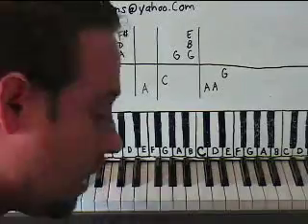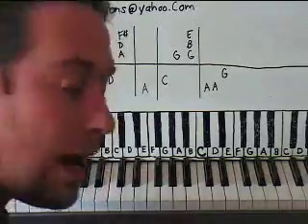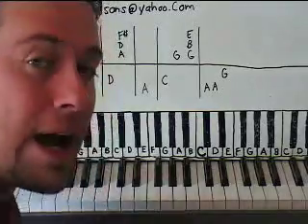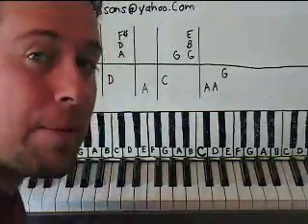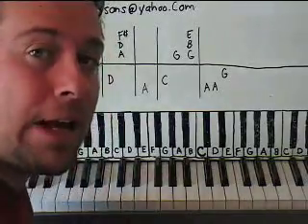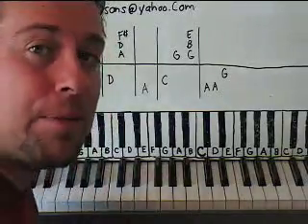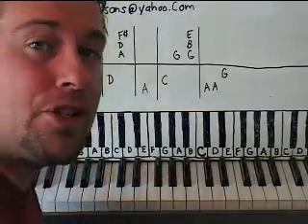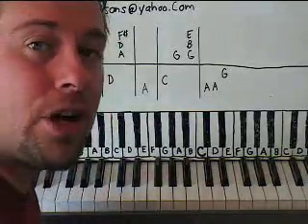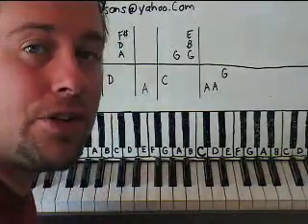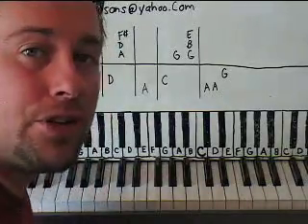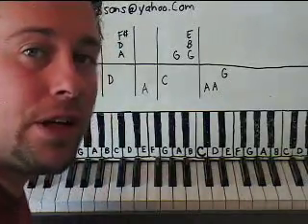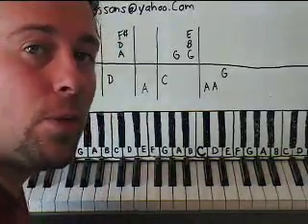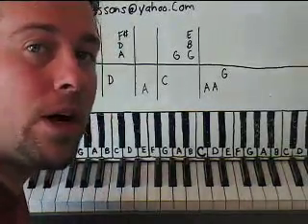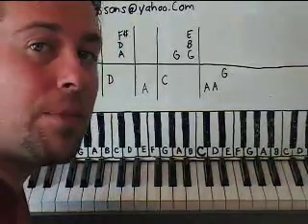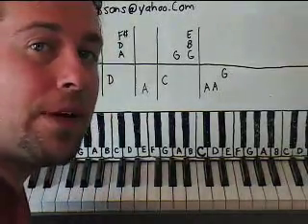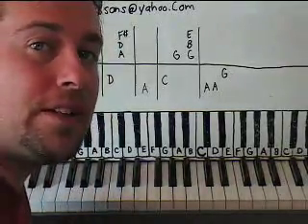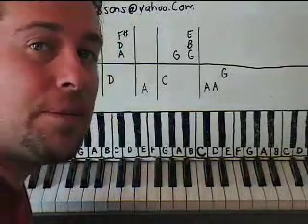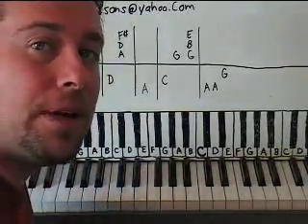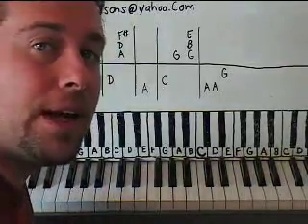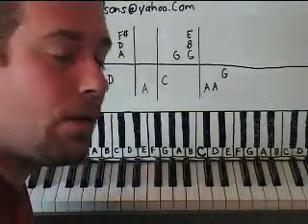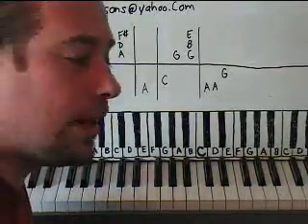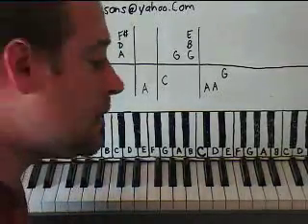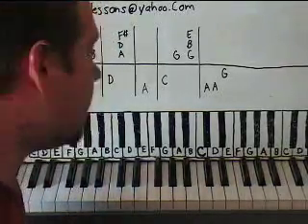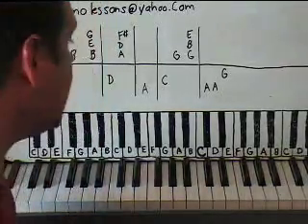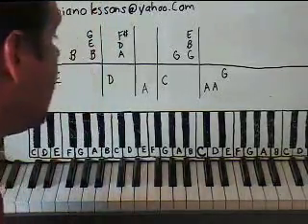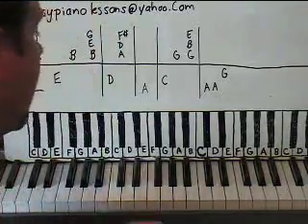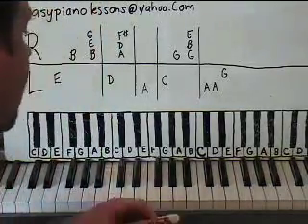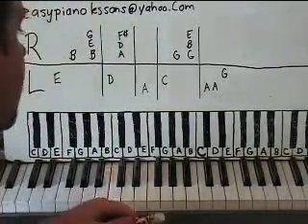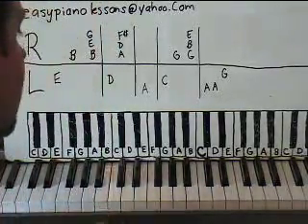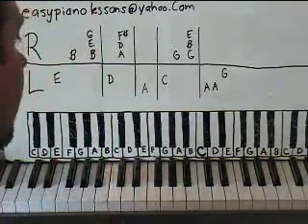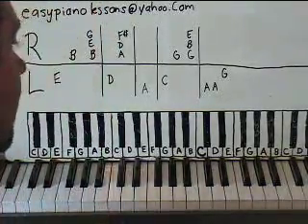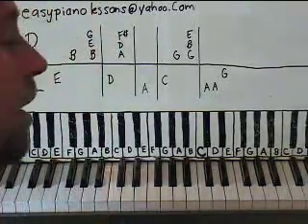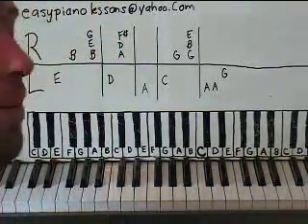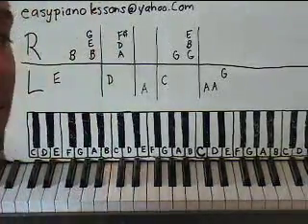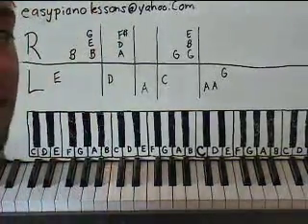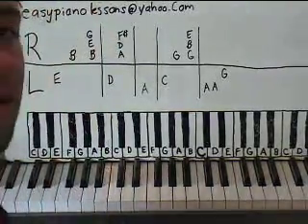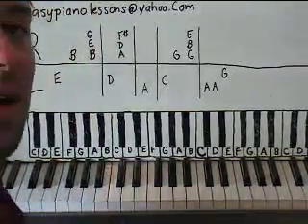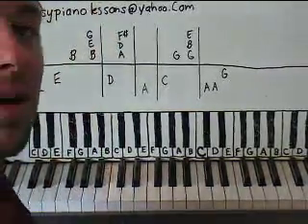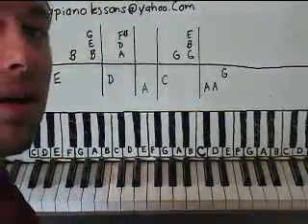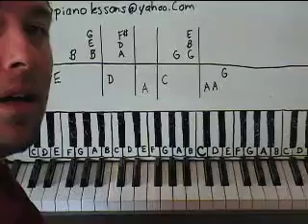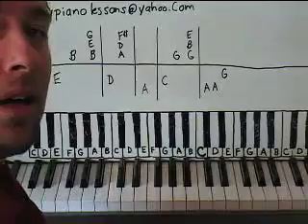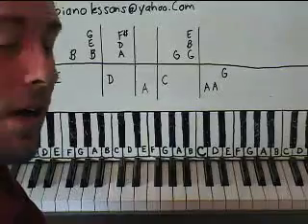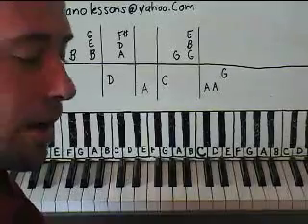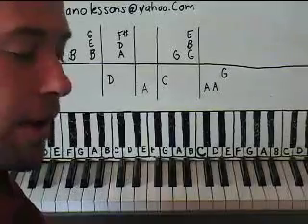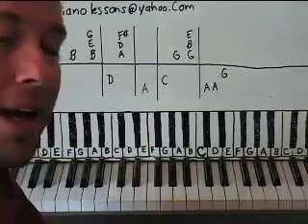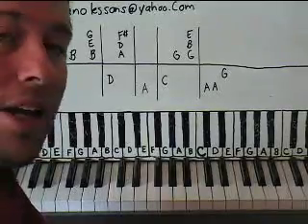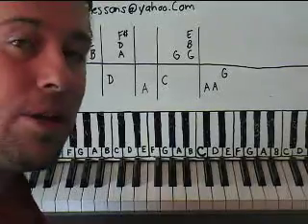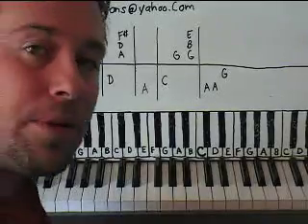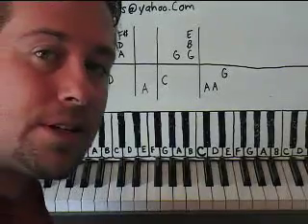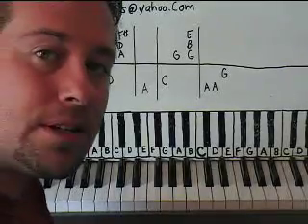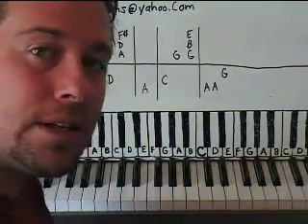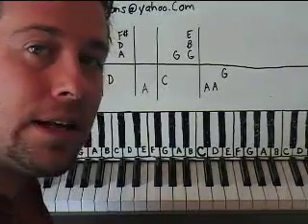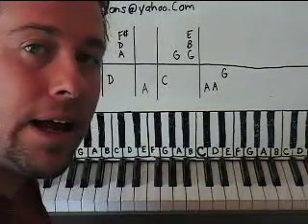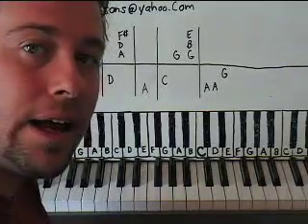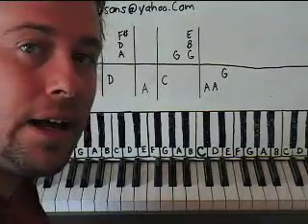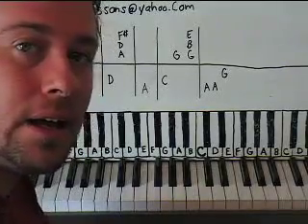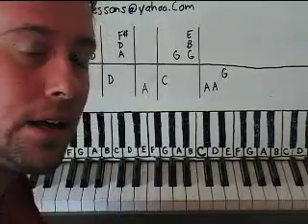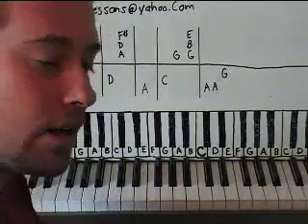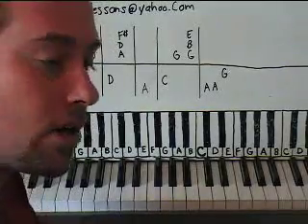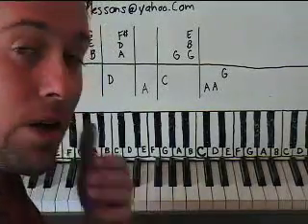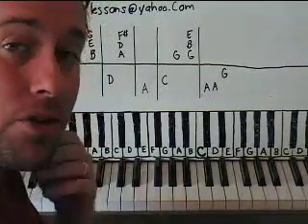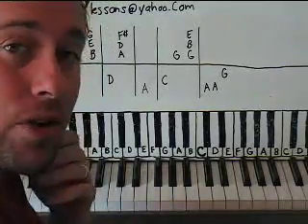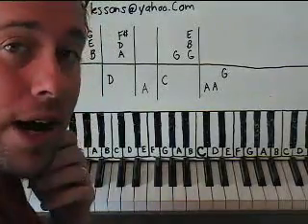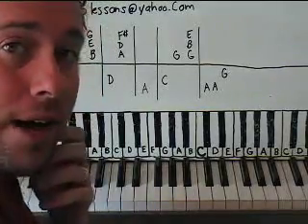Hi, my name is Sean Cheek. Welcome to Easy Piano Lessons. Let's learn a popular song by Incubus today called Drive.